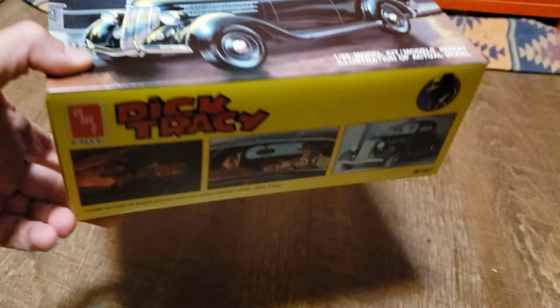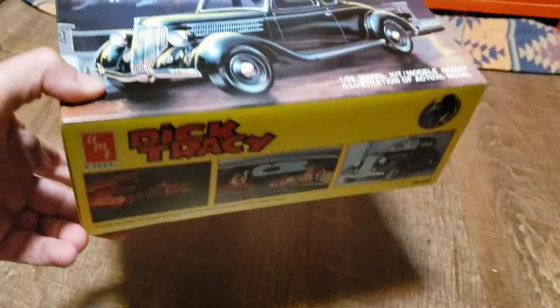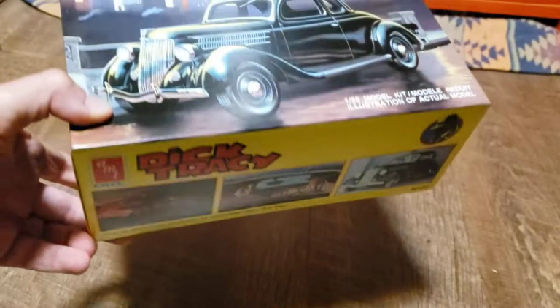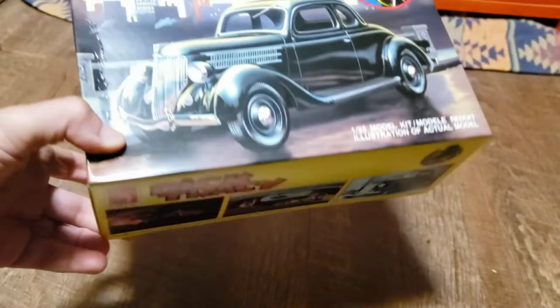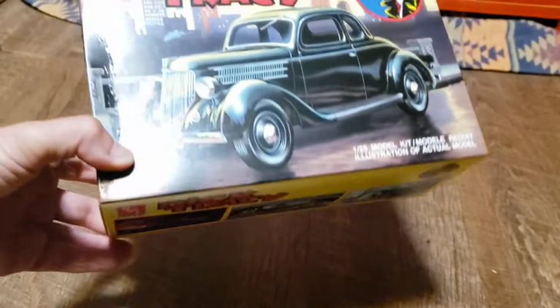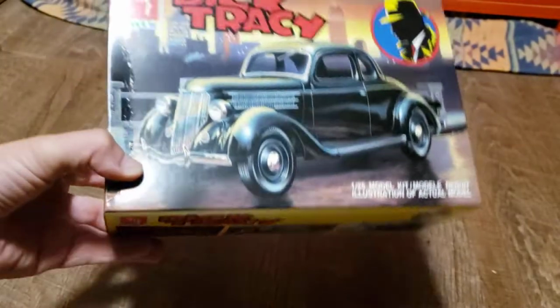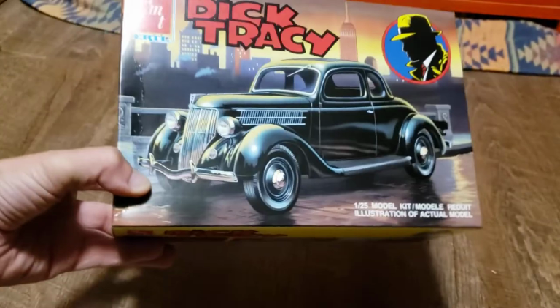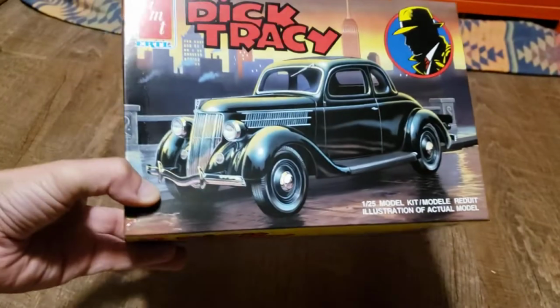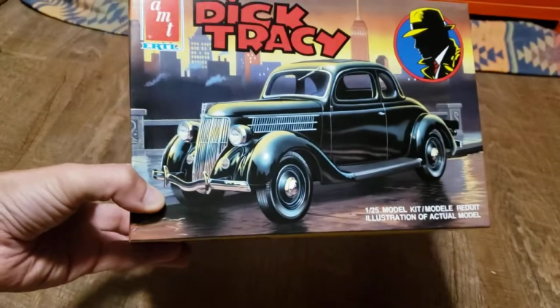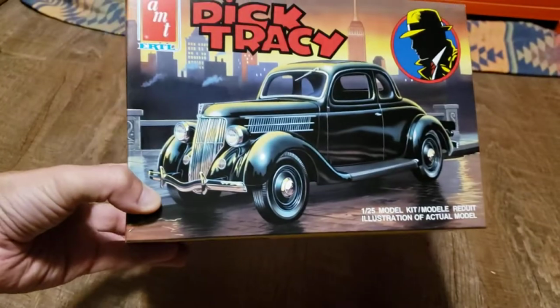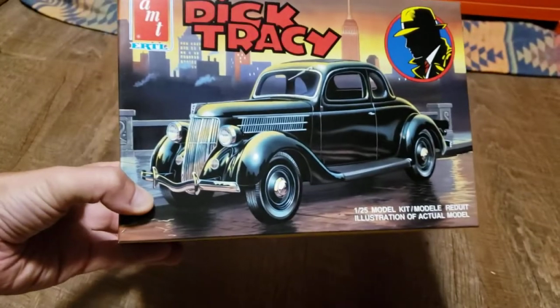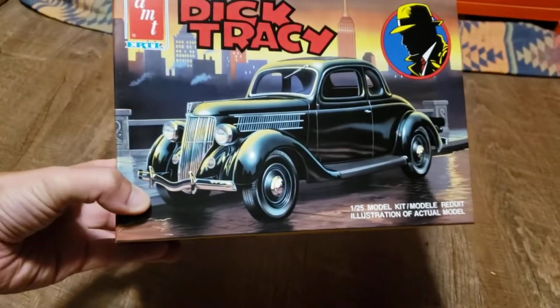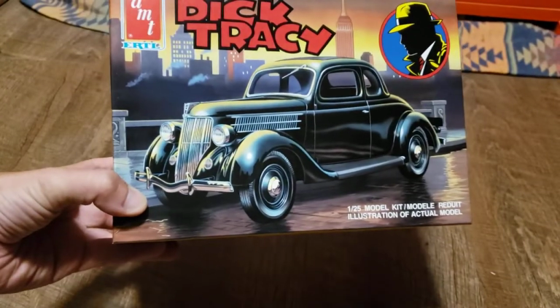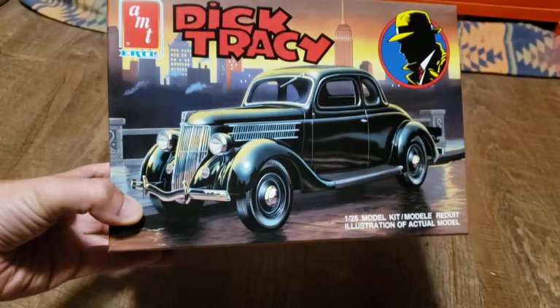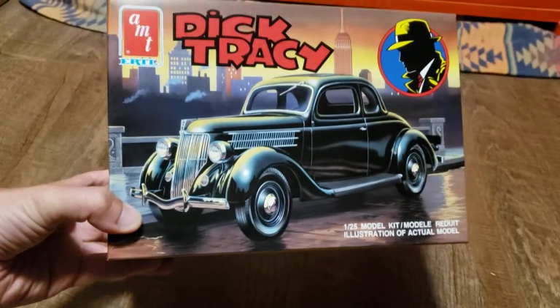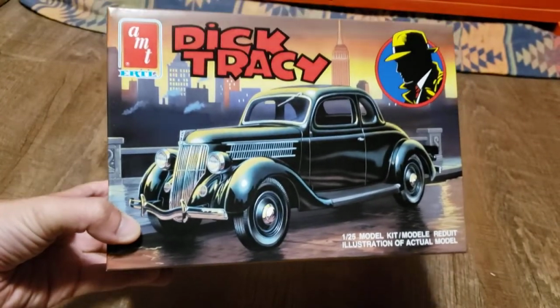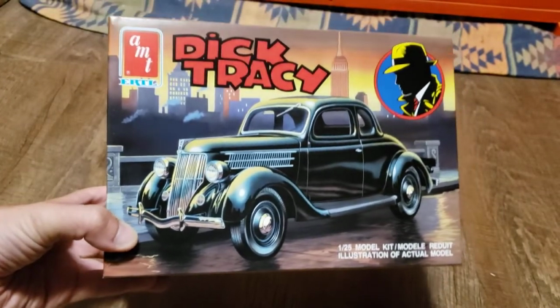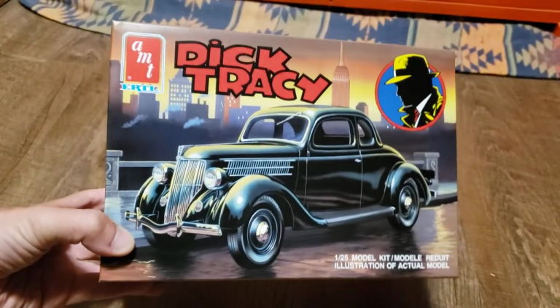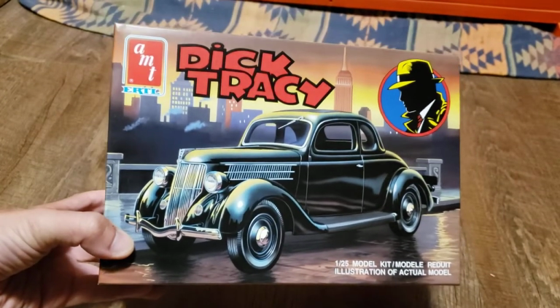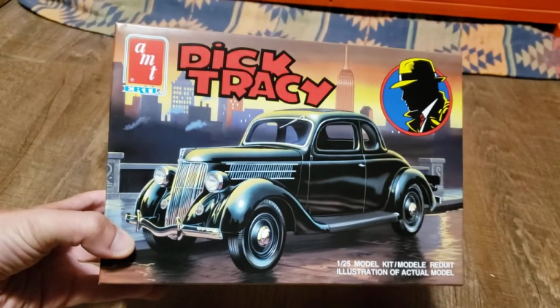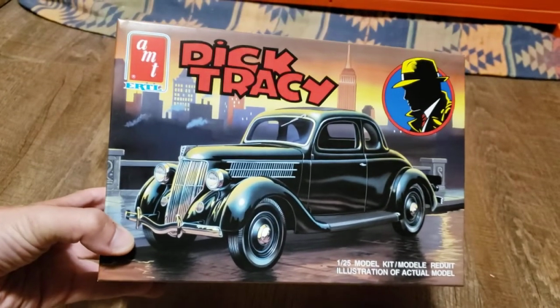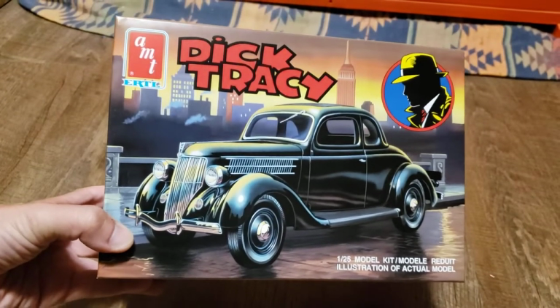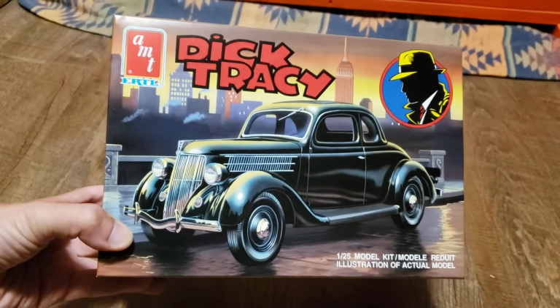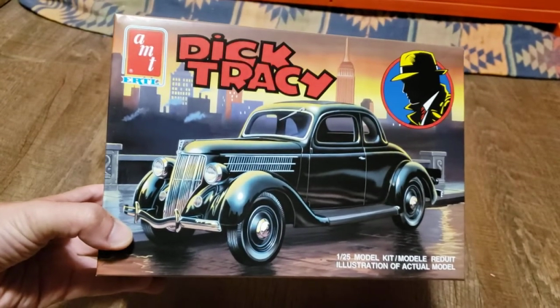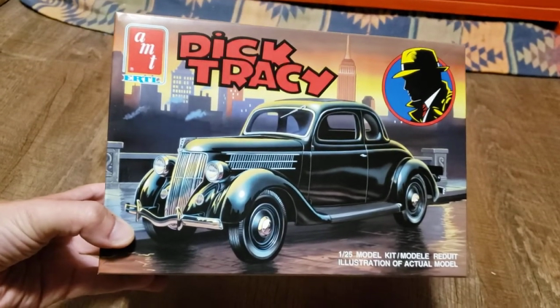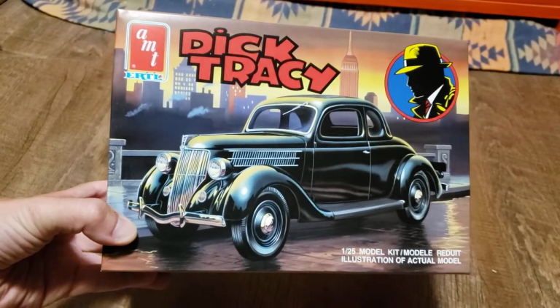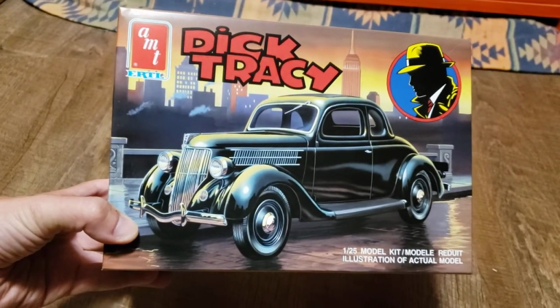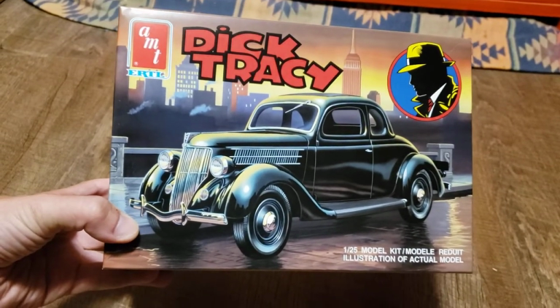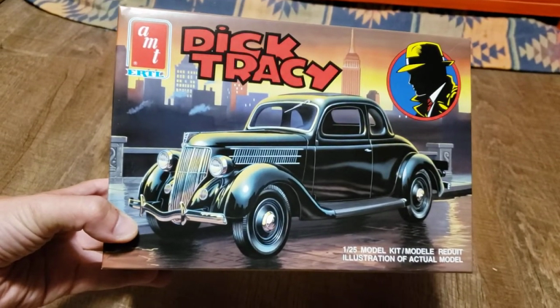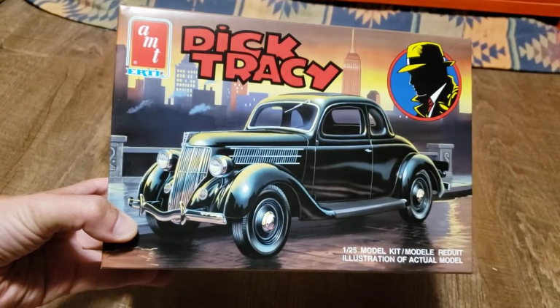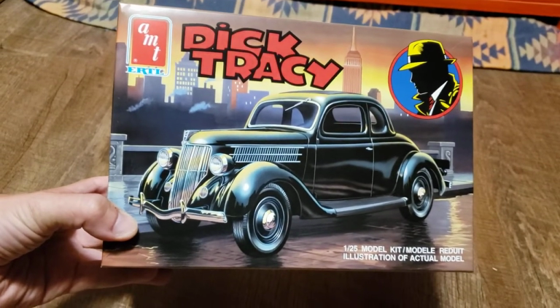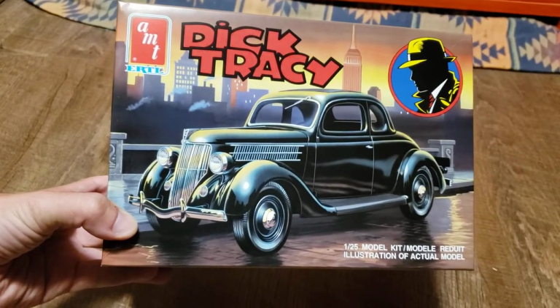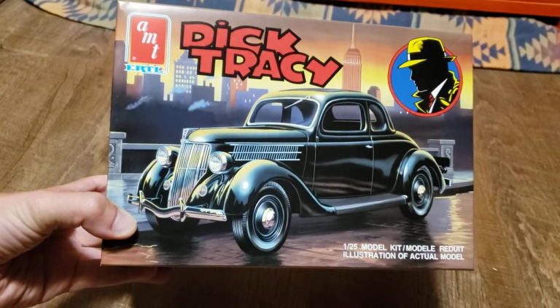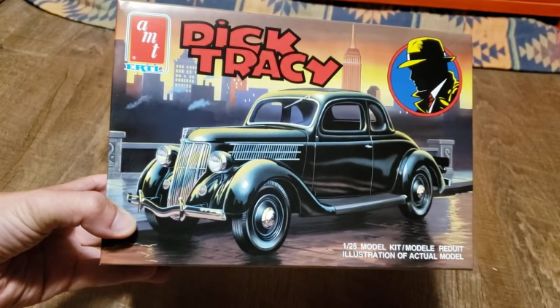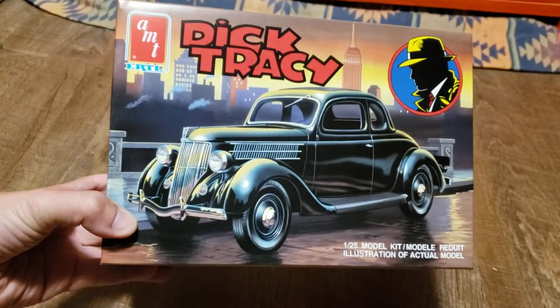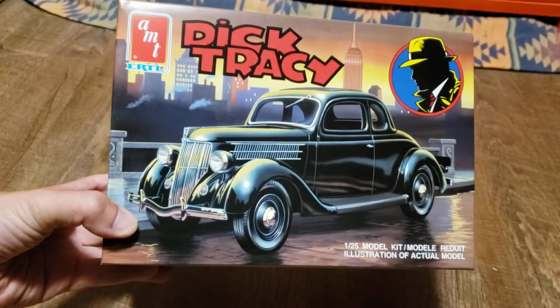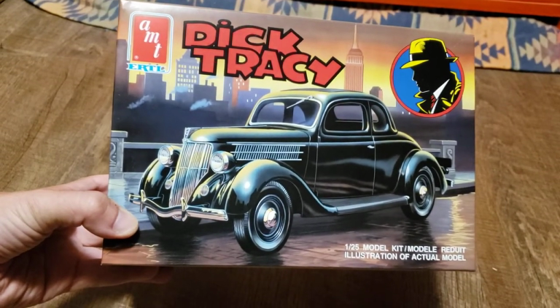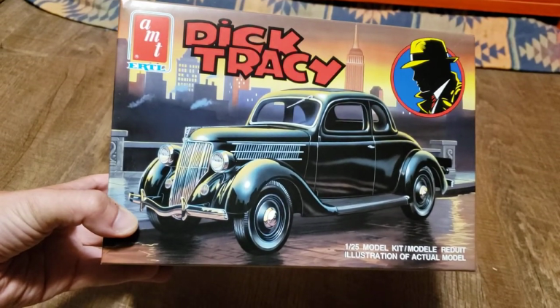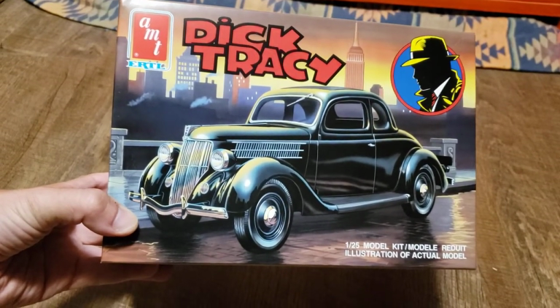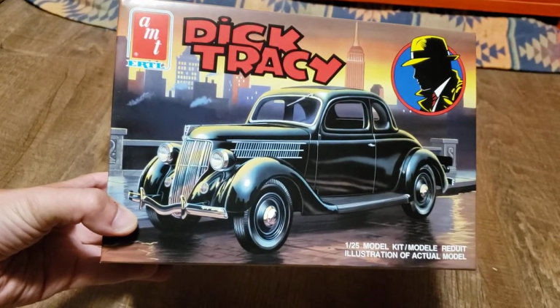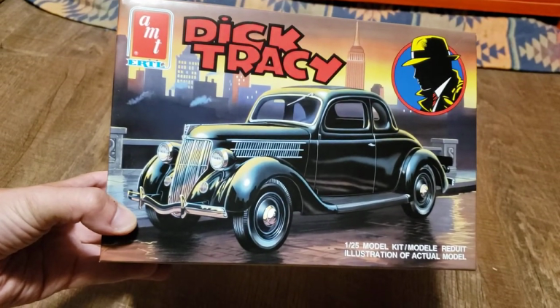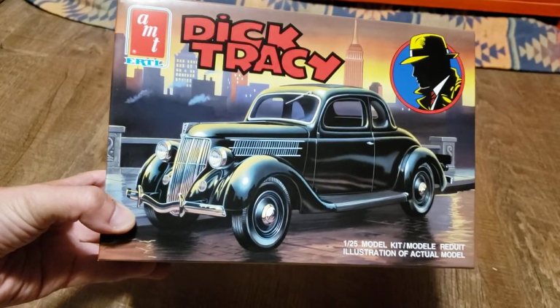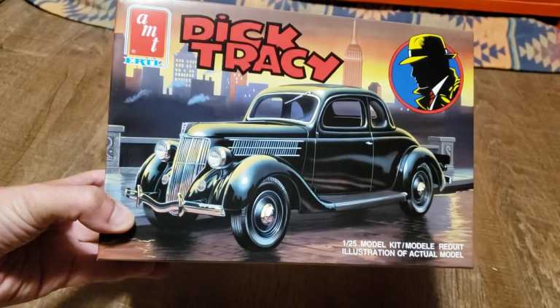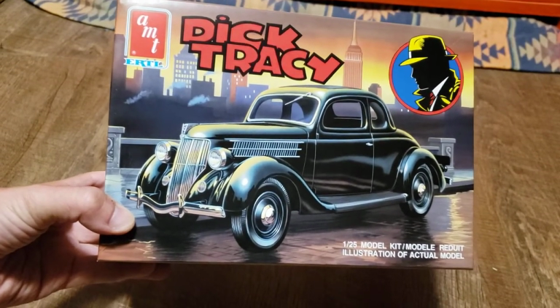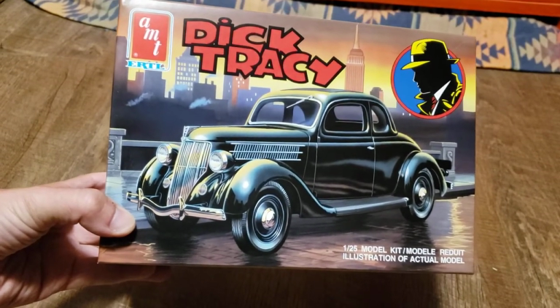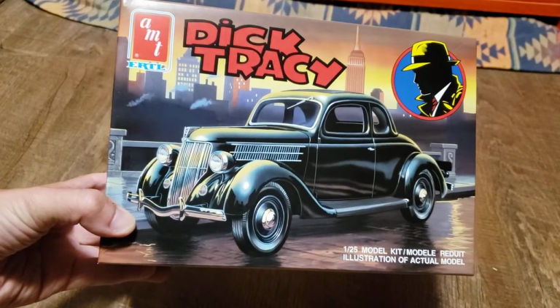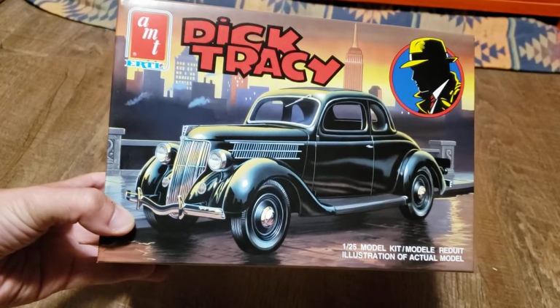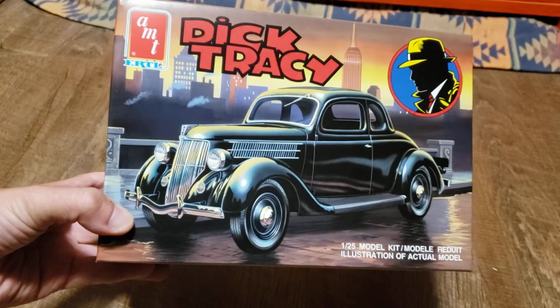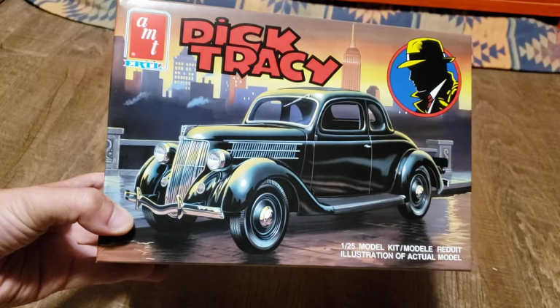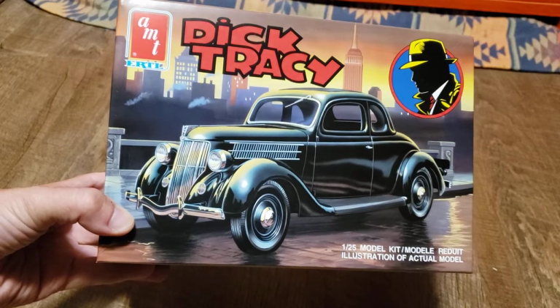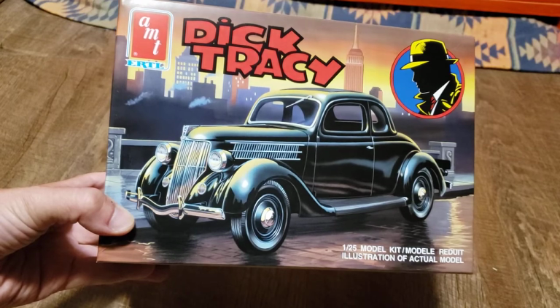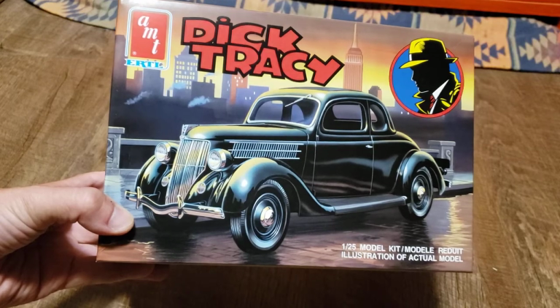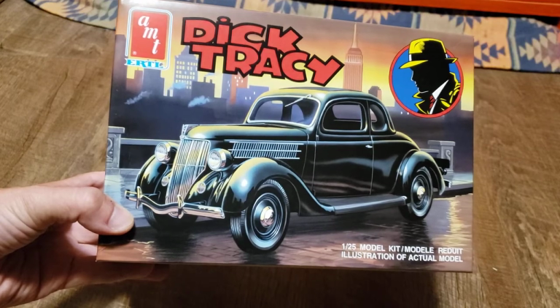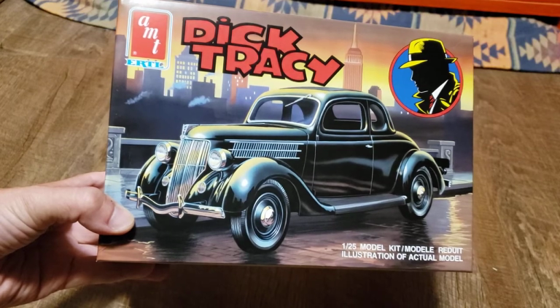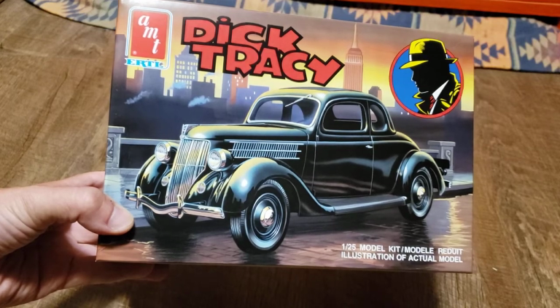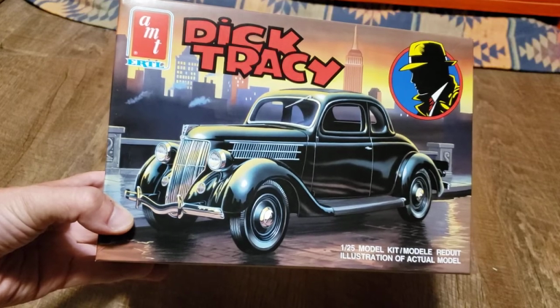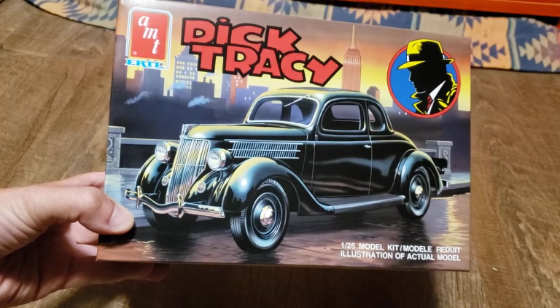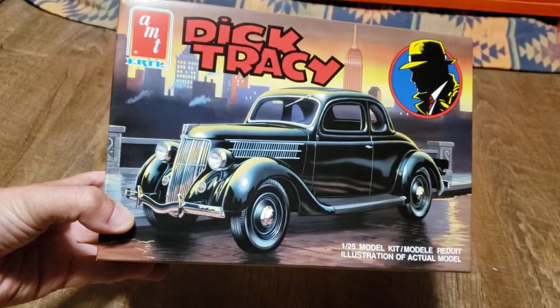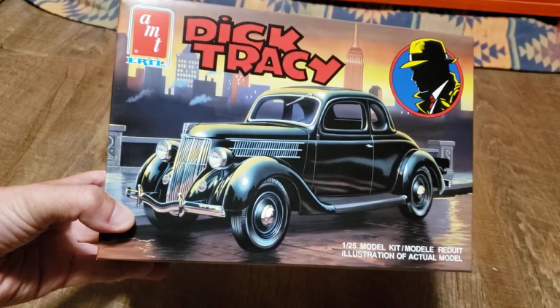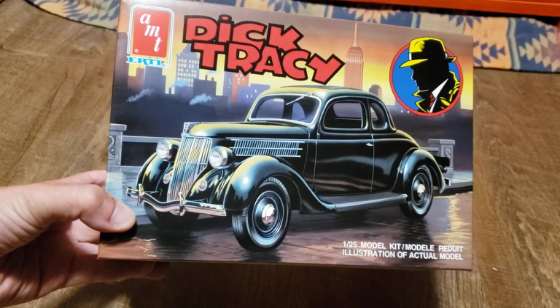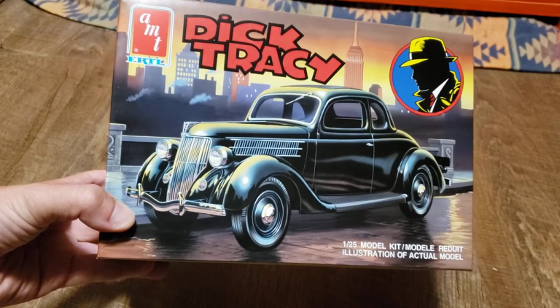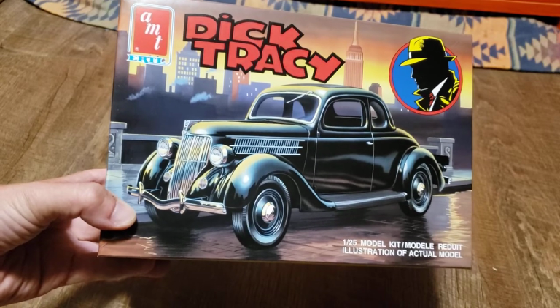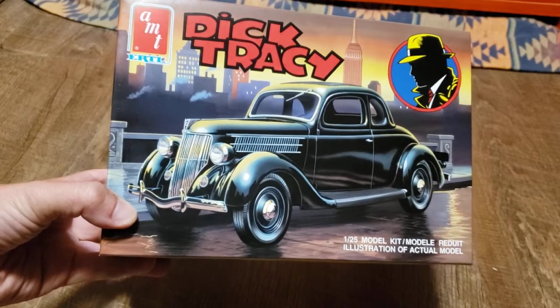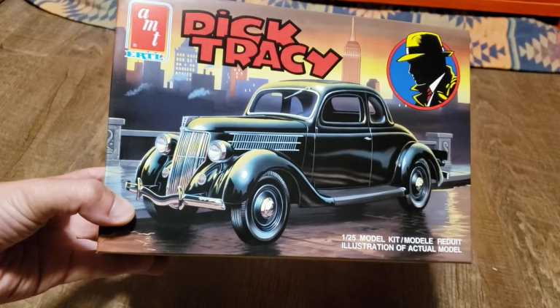Hello everyone, this is Sean, and this is my unboxing video for the AMT Ertl Dick Tracy model kit from 1990.